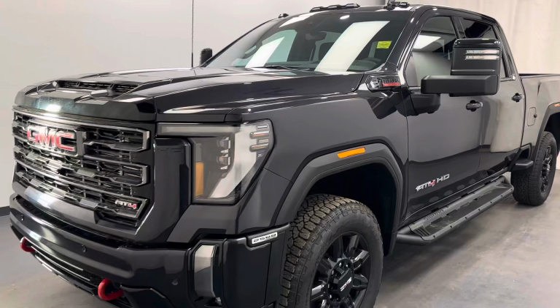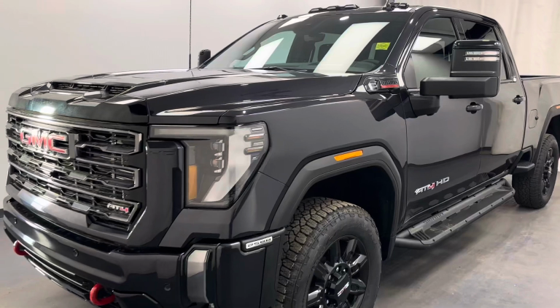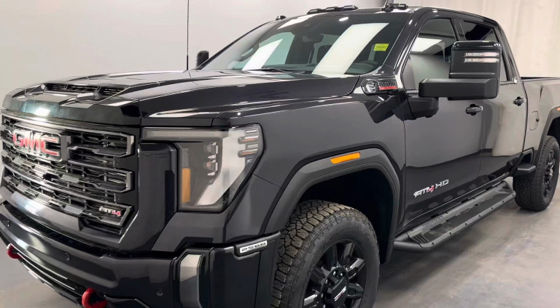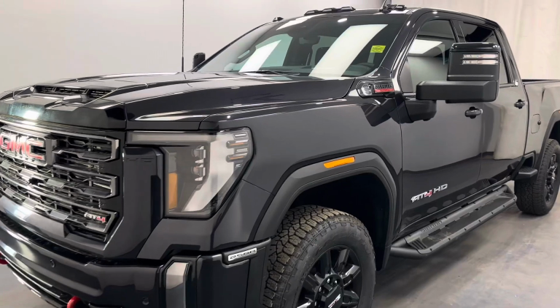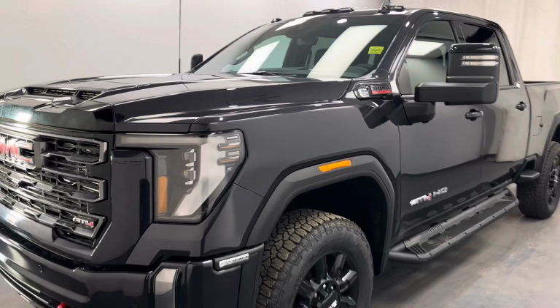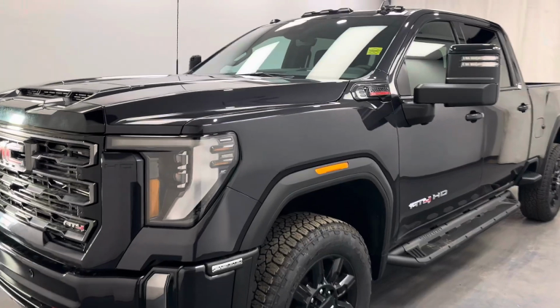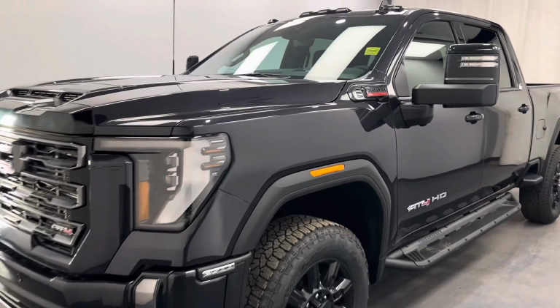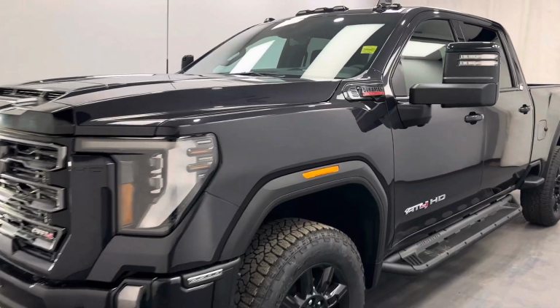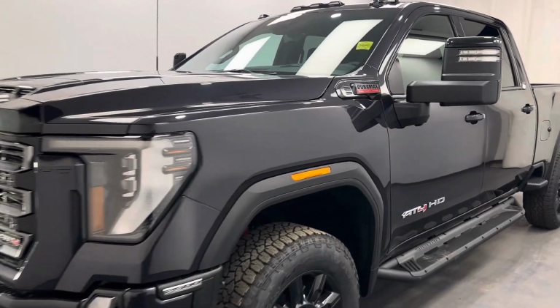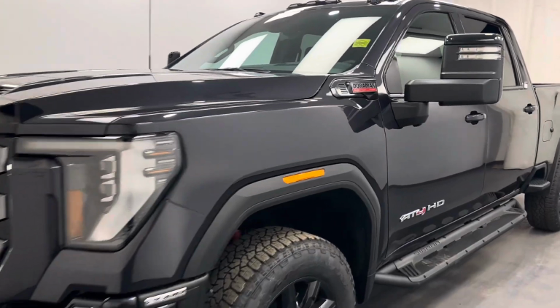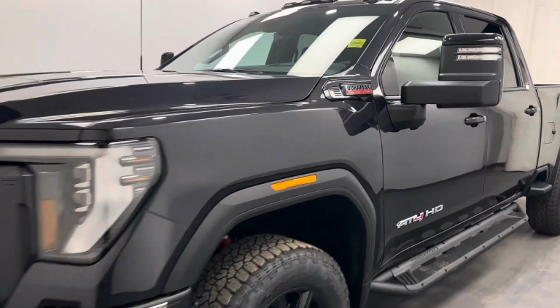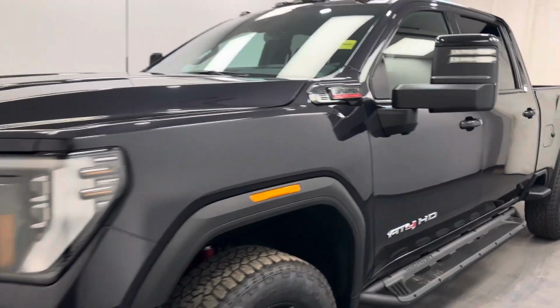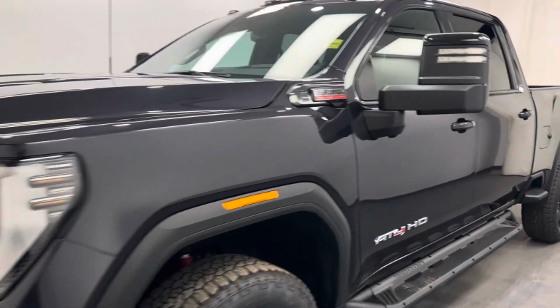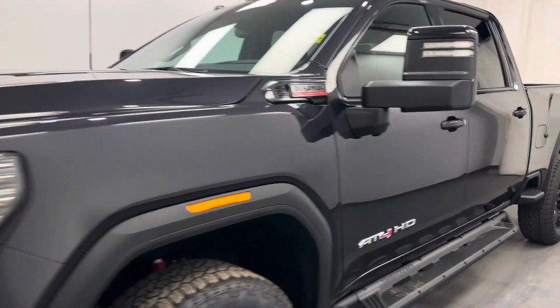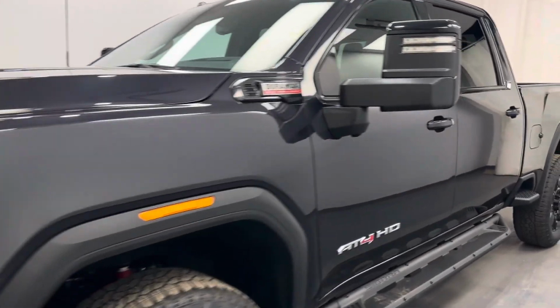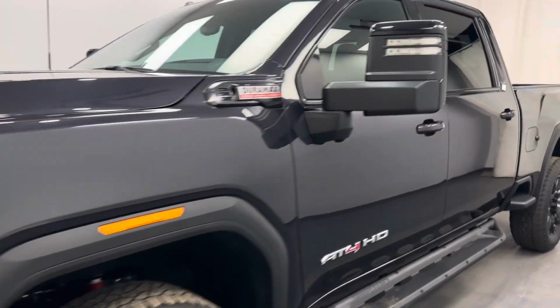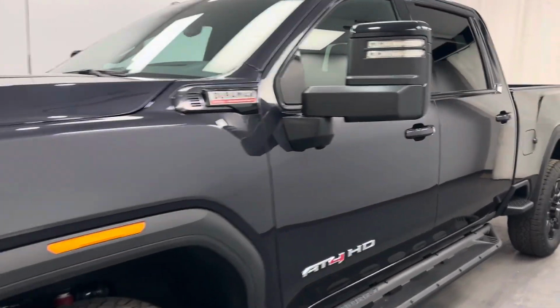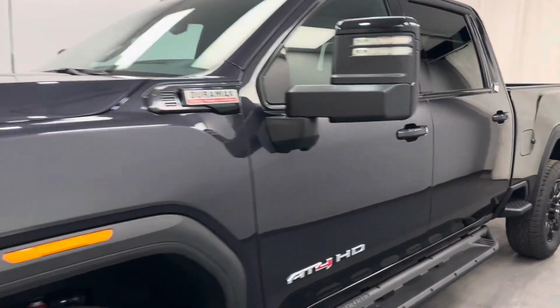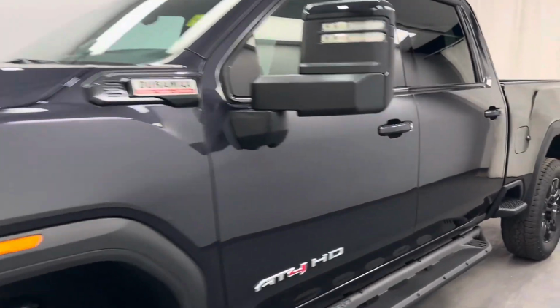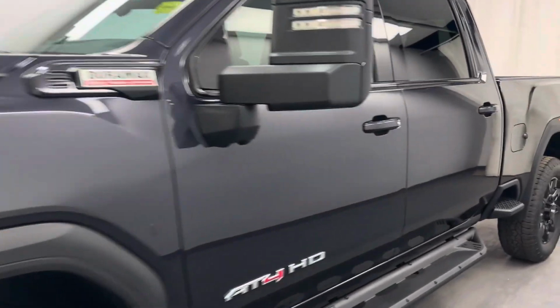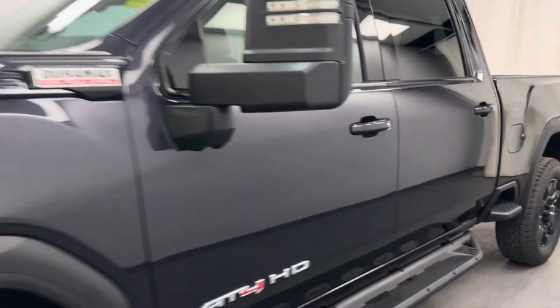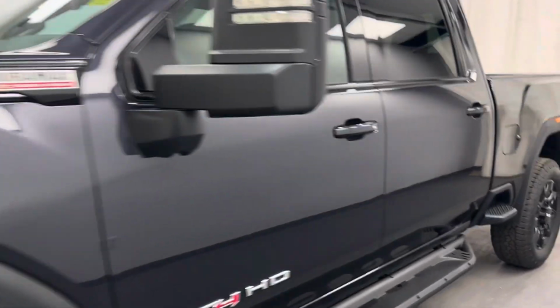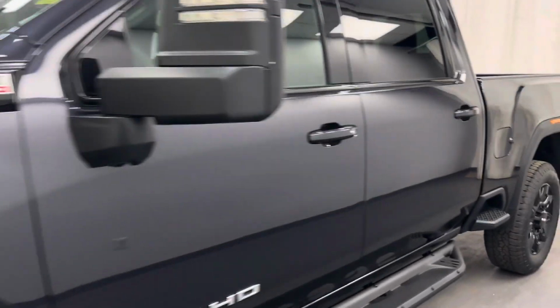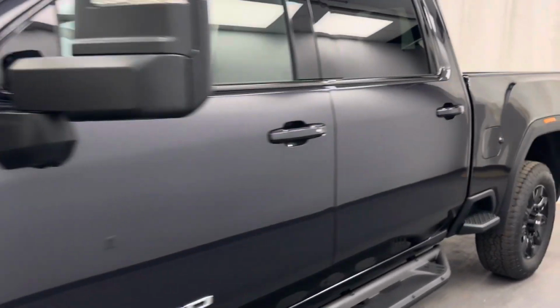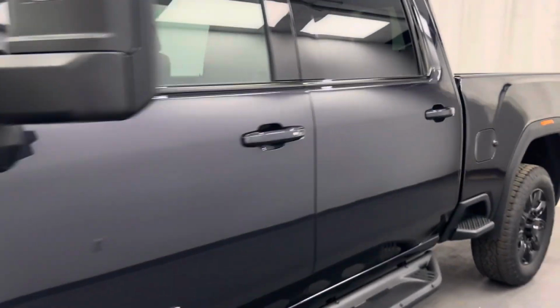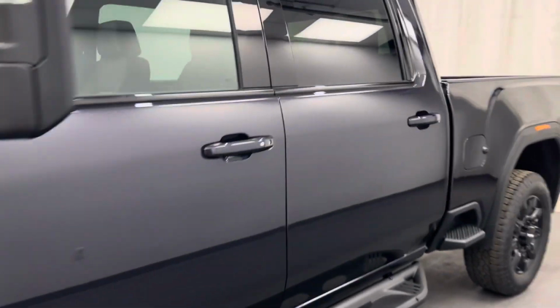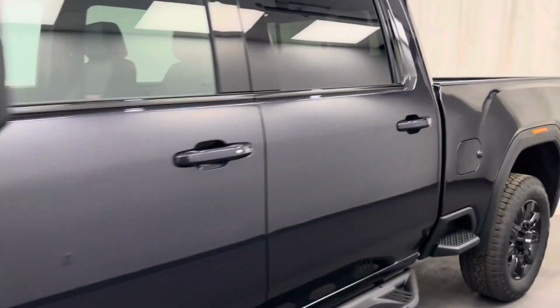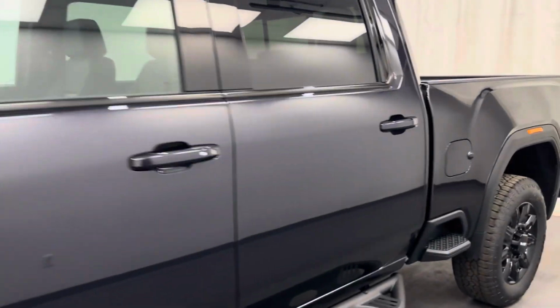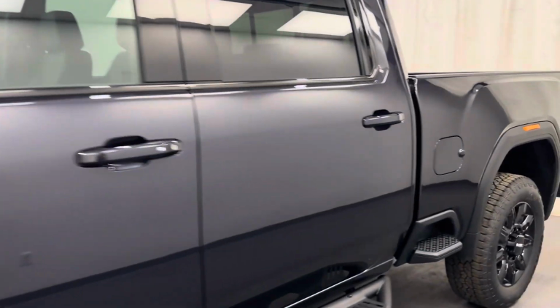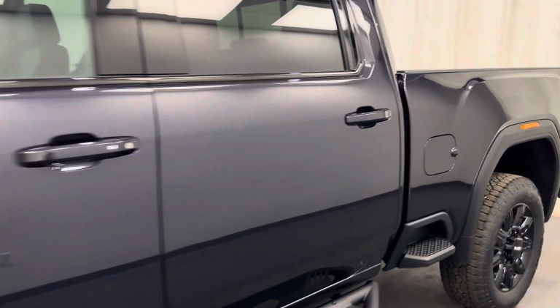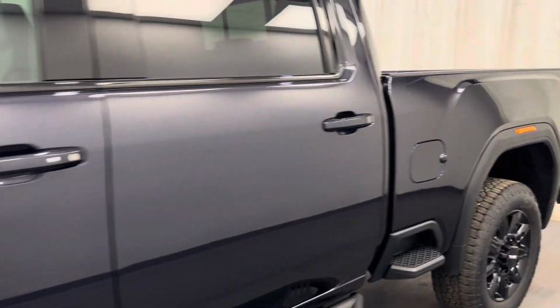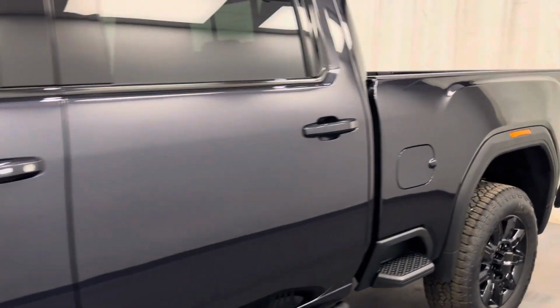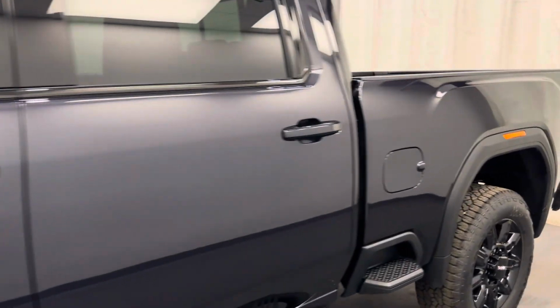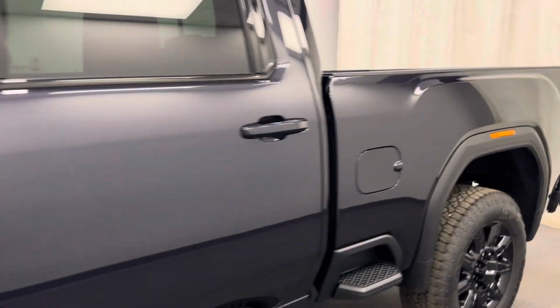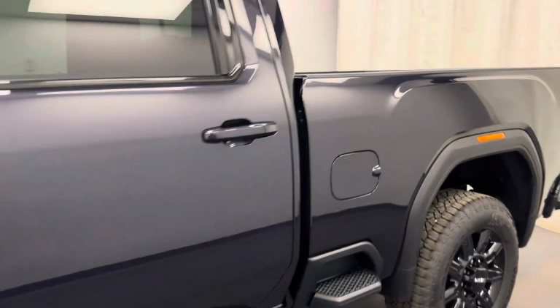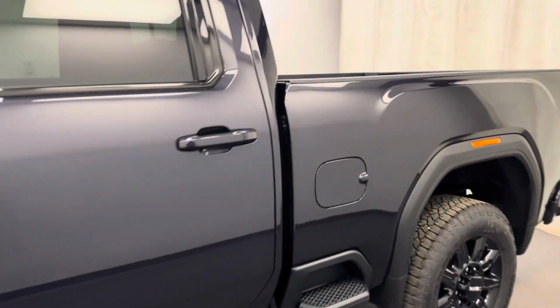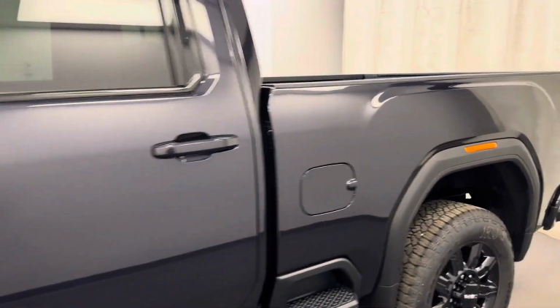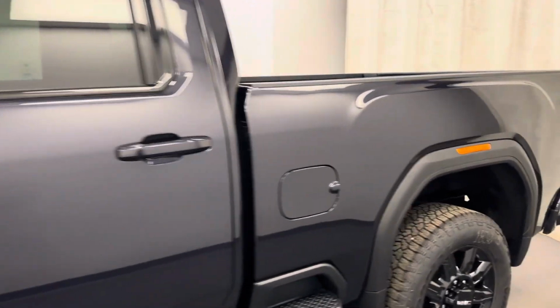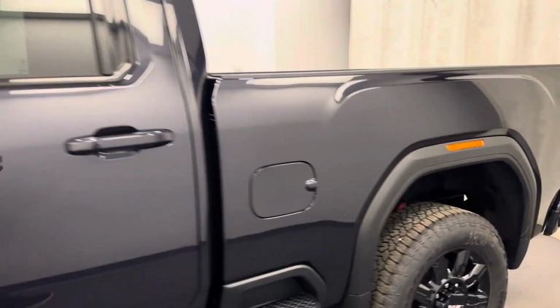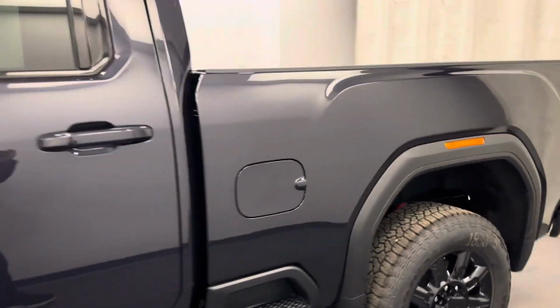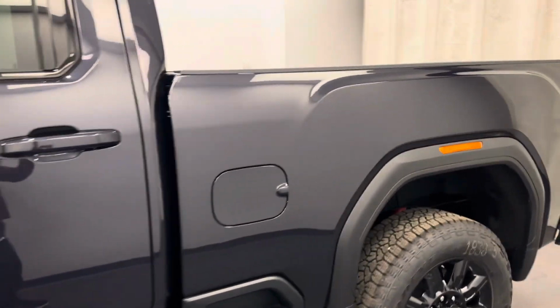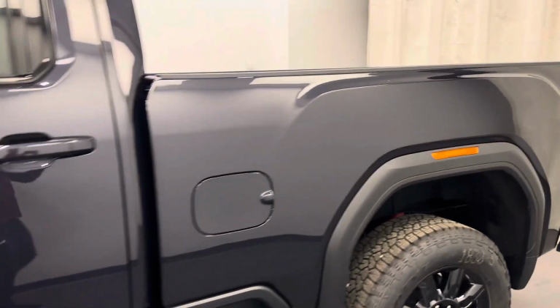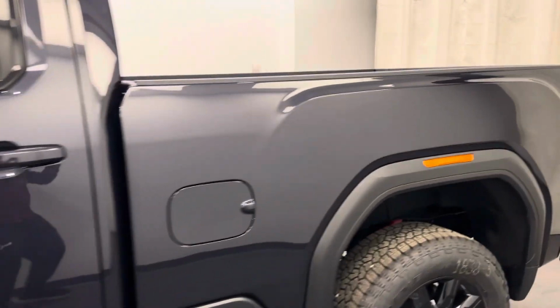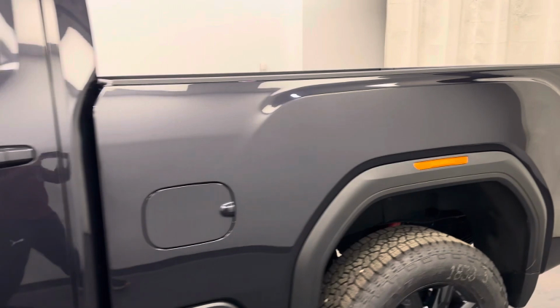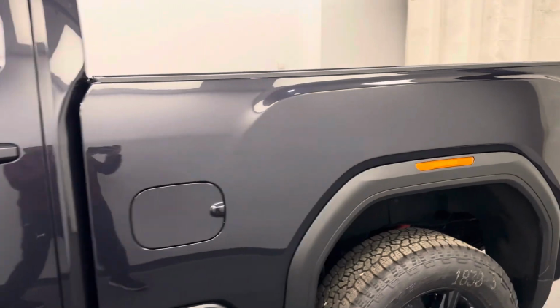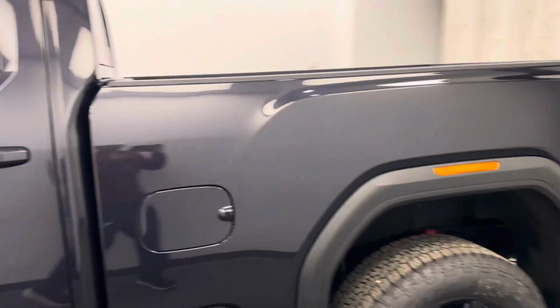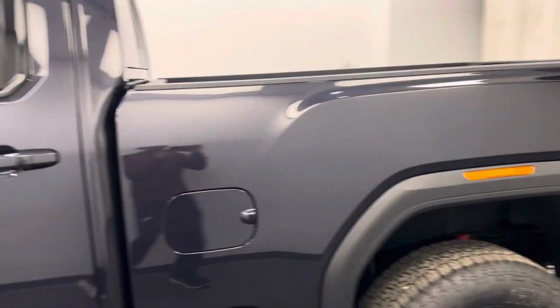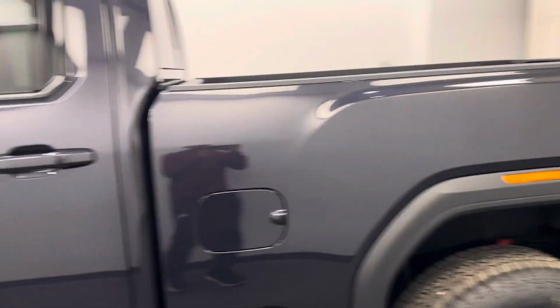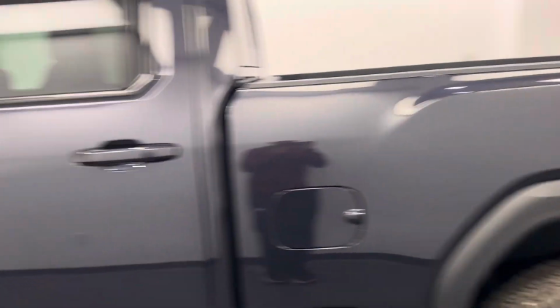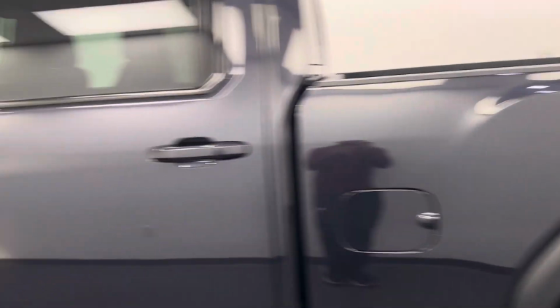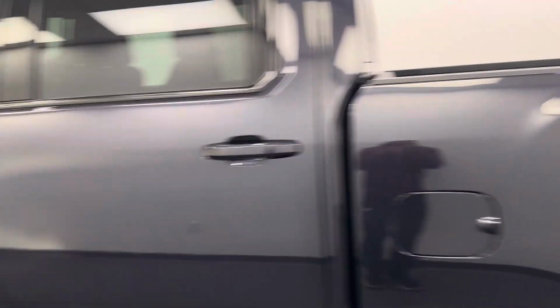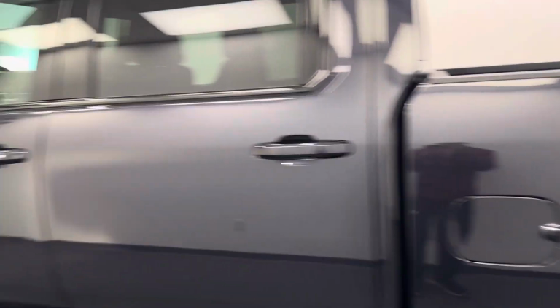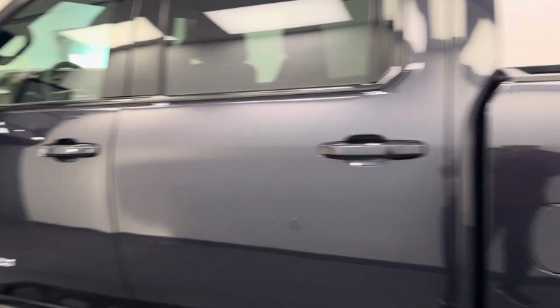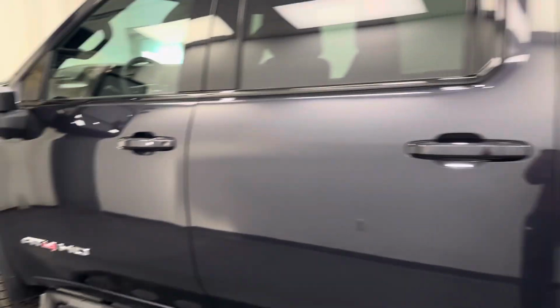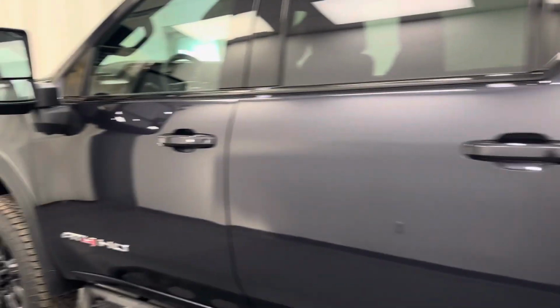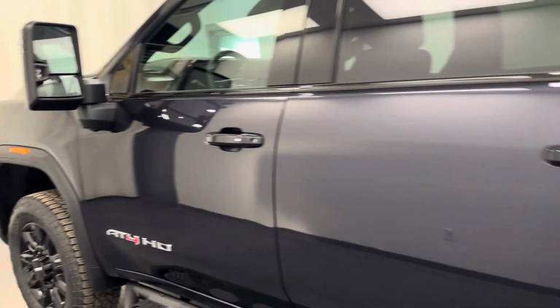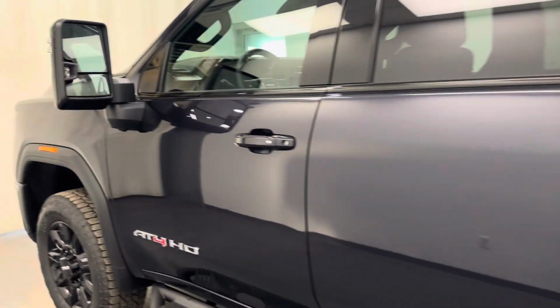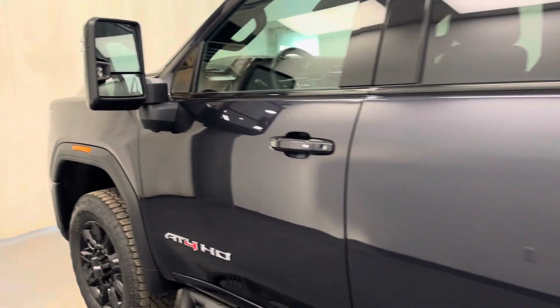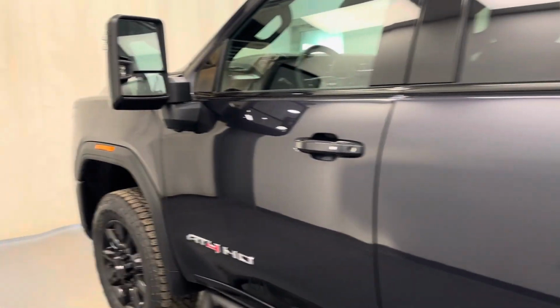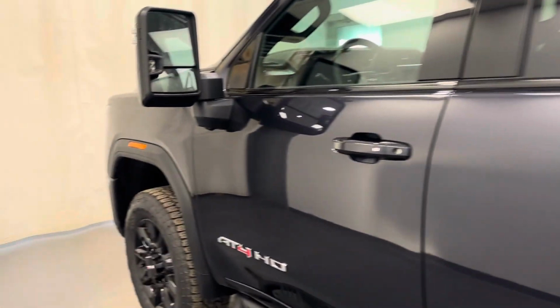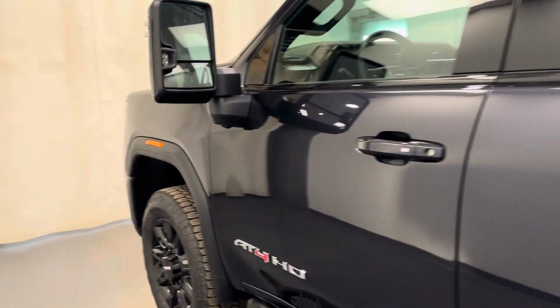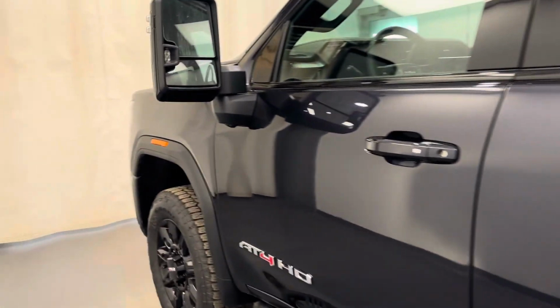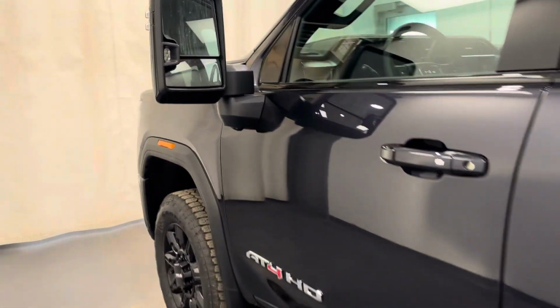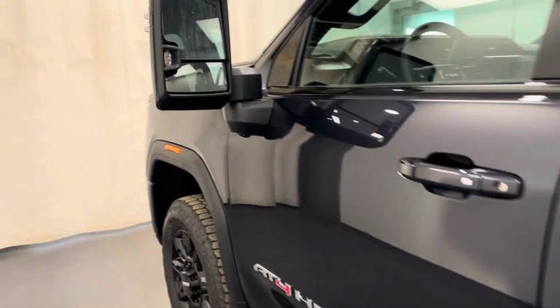Reviewing stock number 249620, All-in 2024 GMC Sierra 2500 AT4. Our exterior color is Titanium Rush.